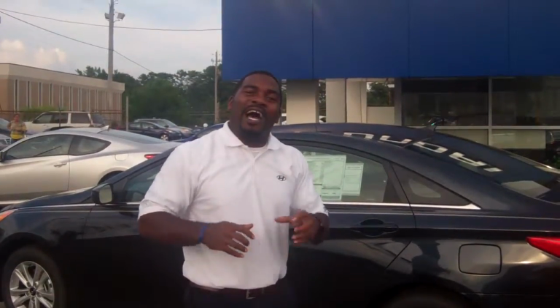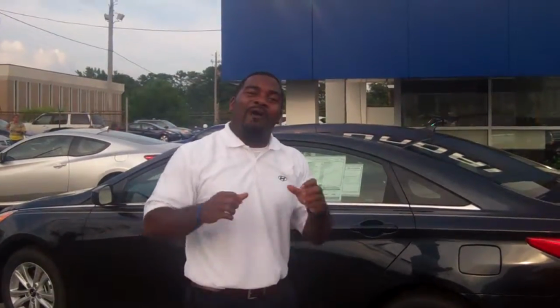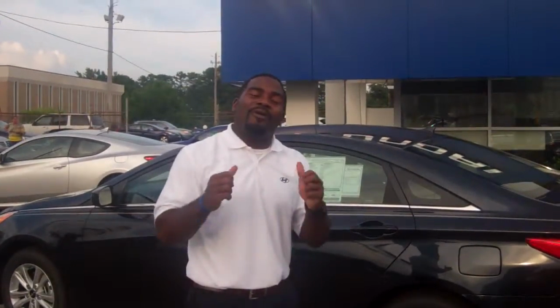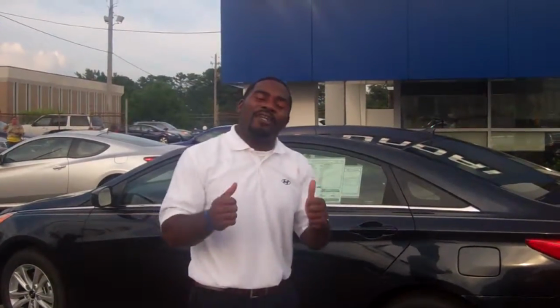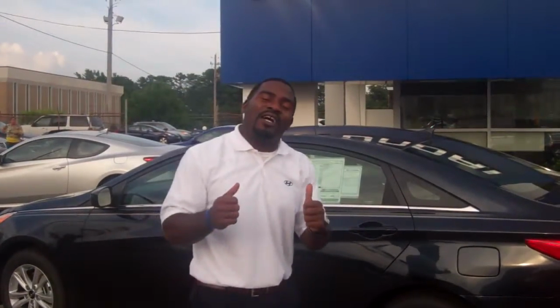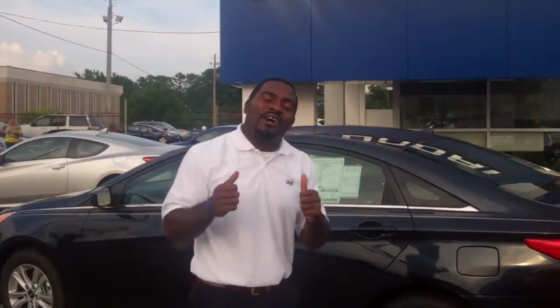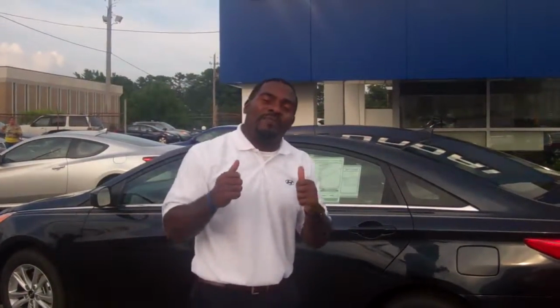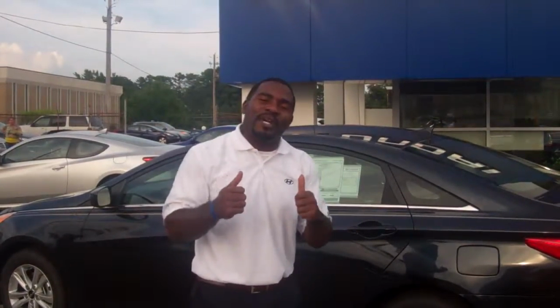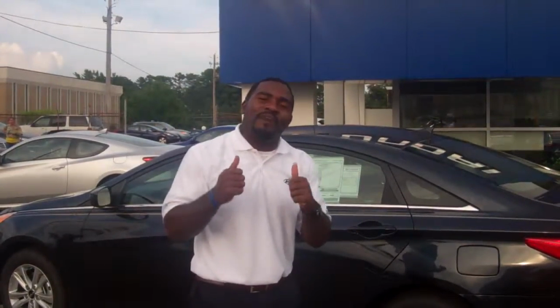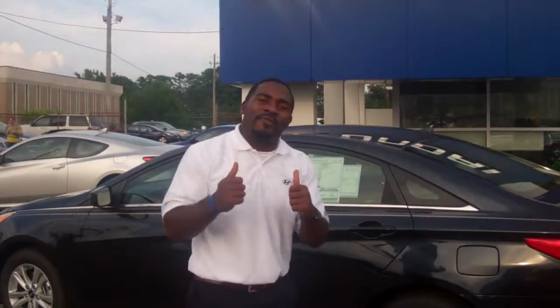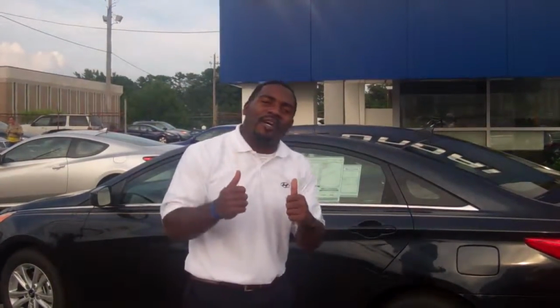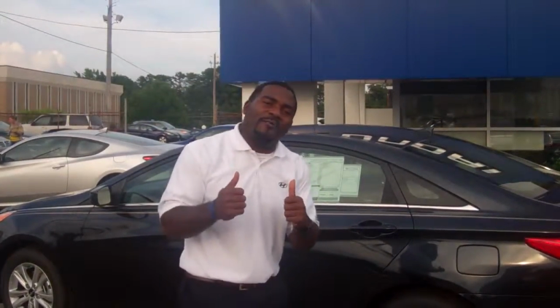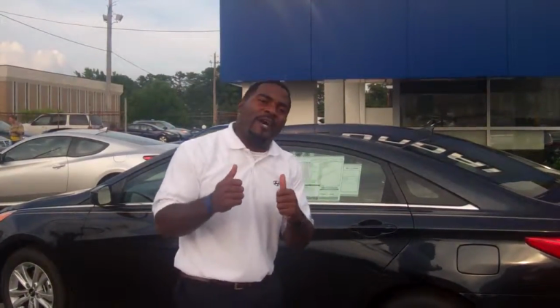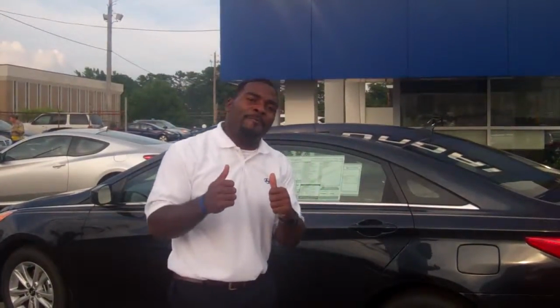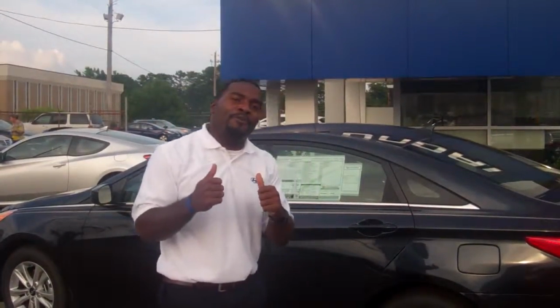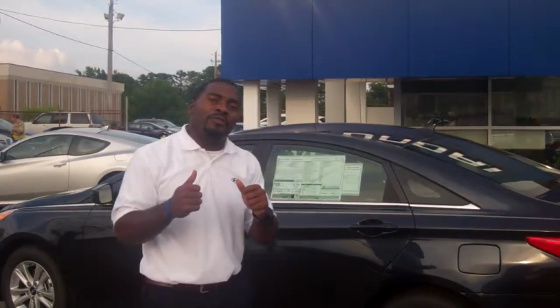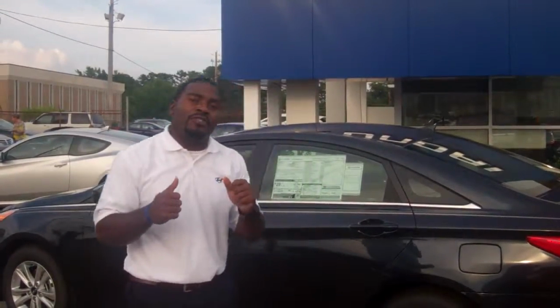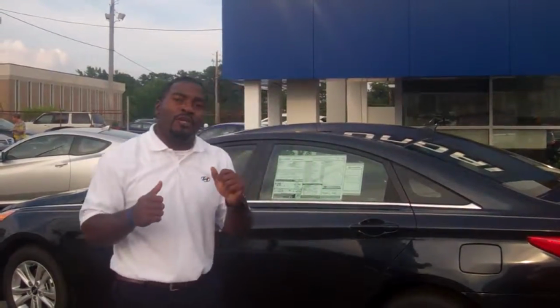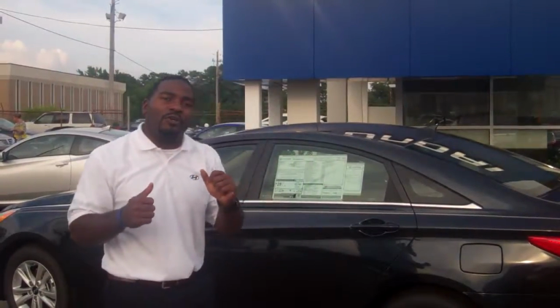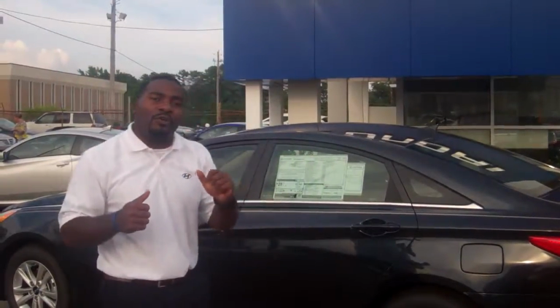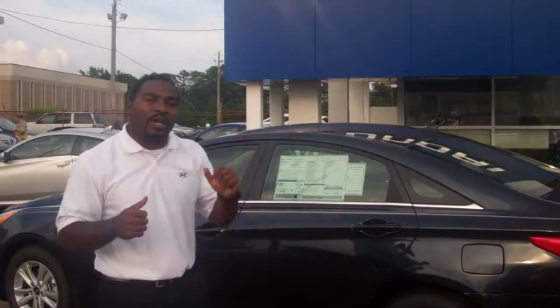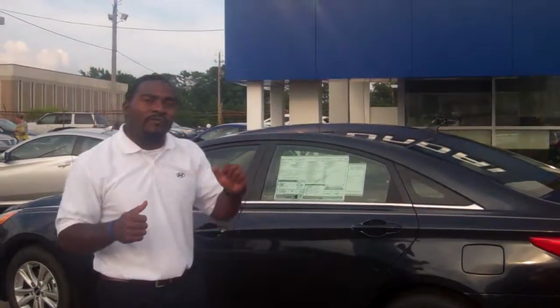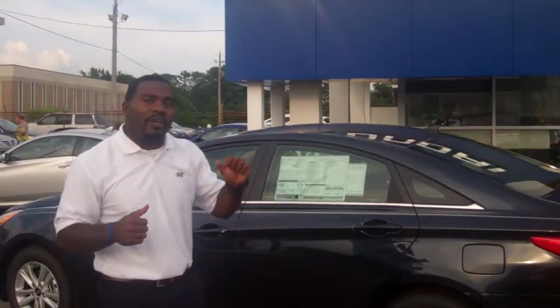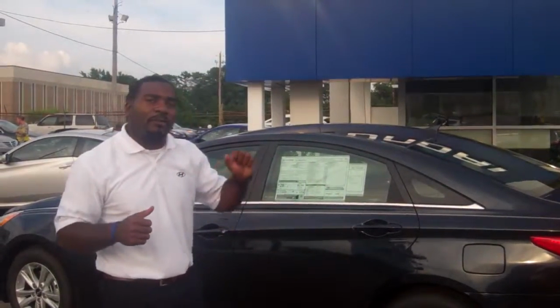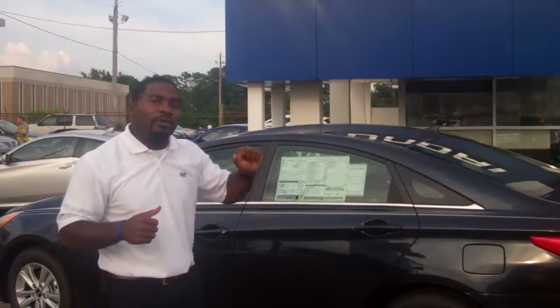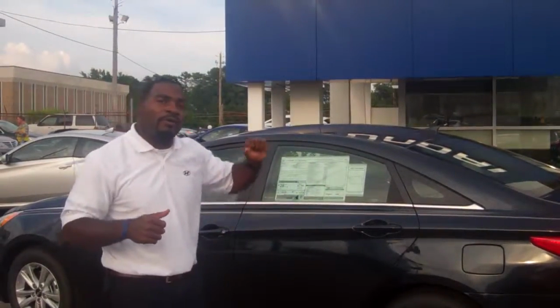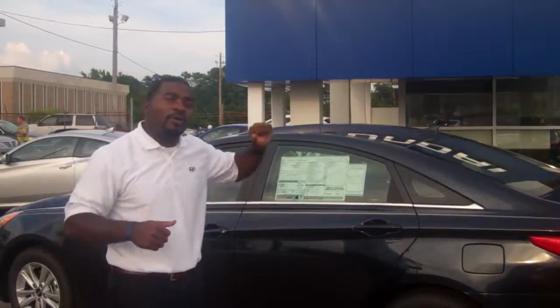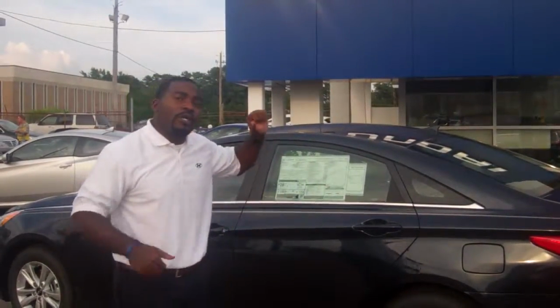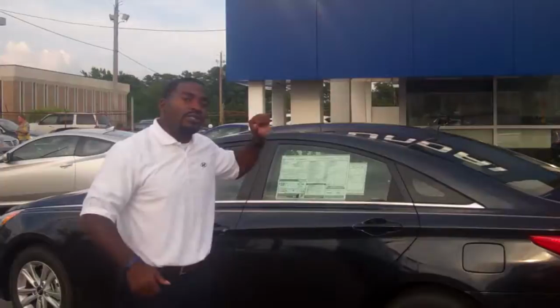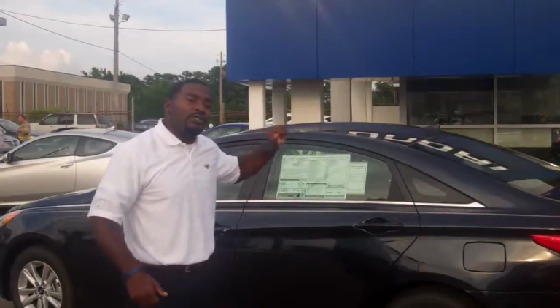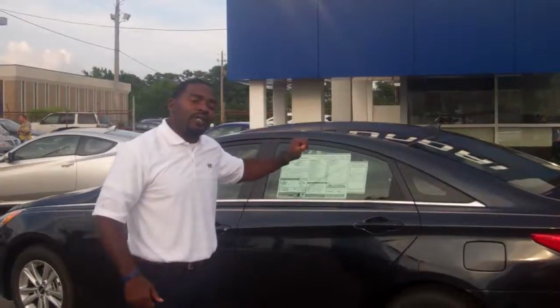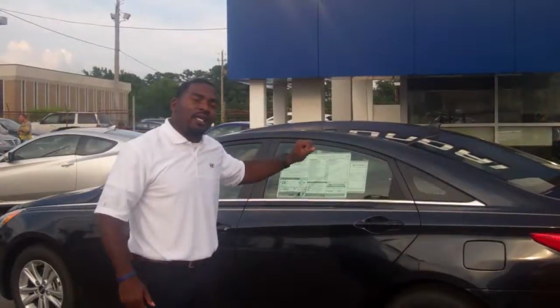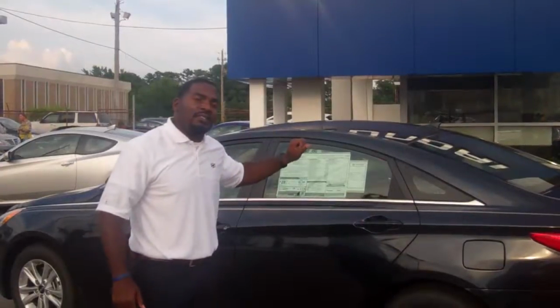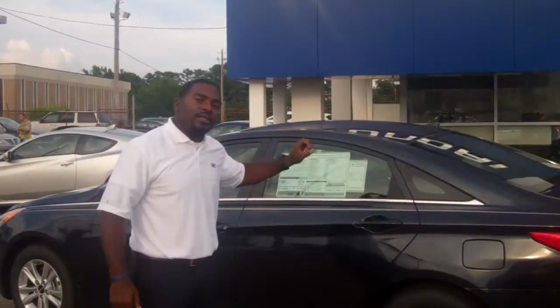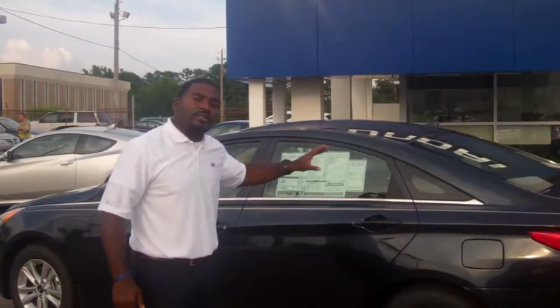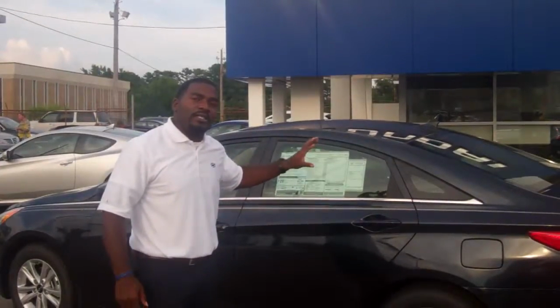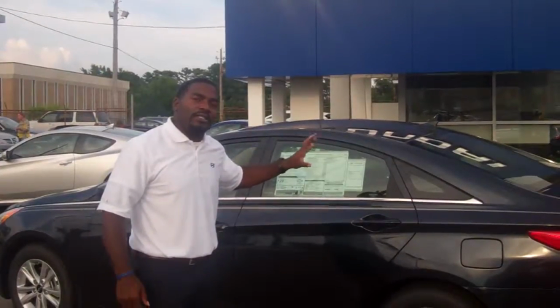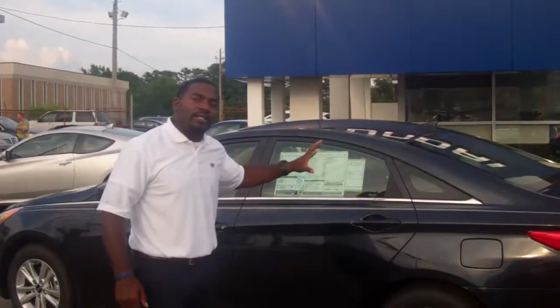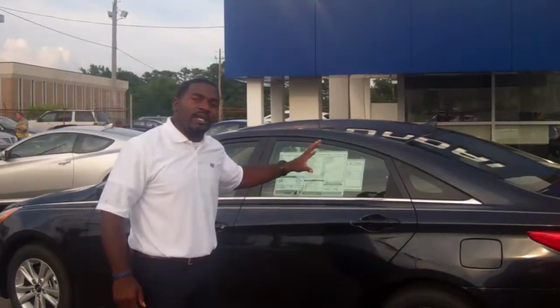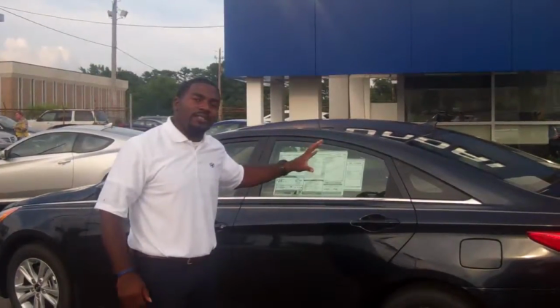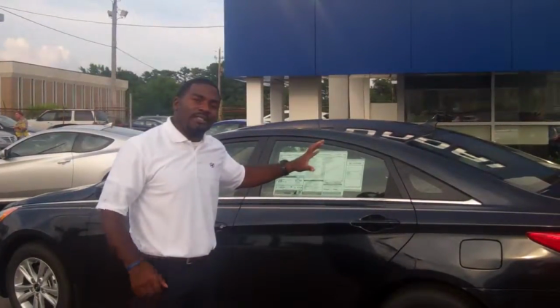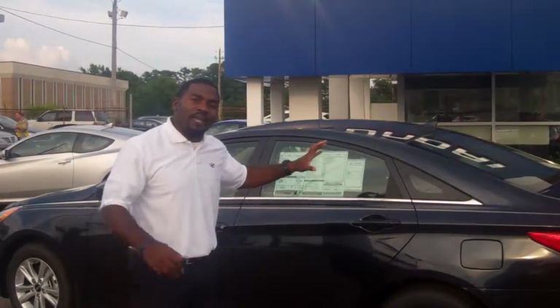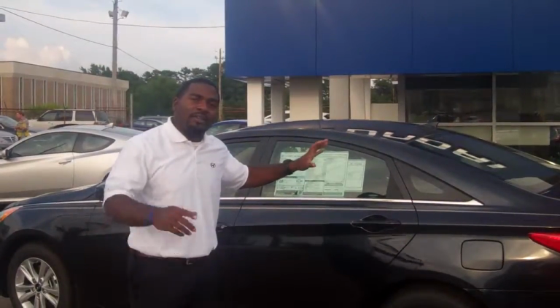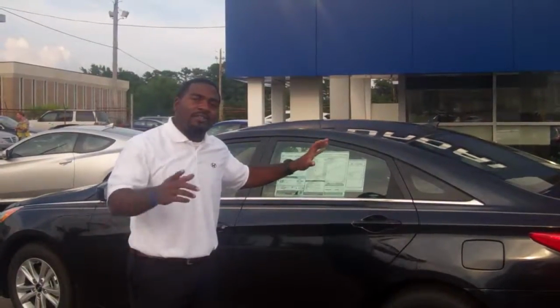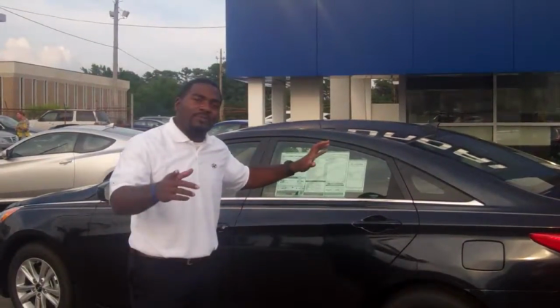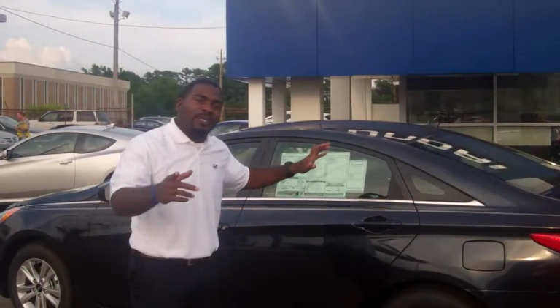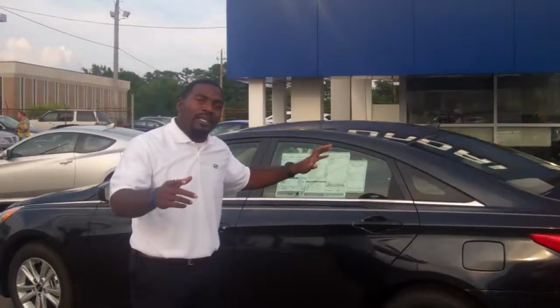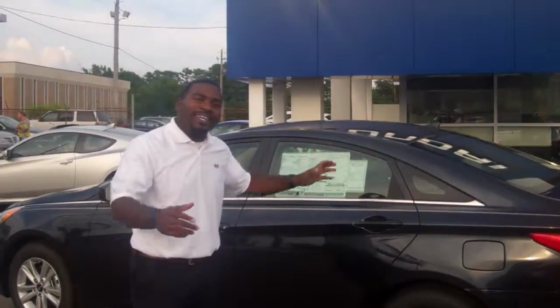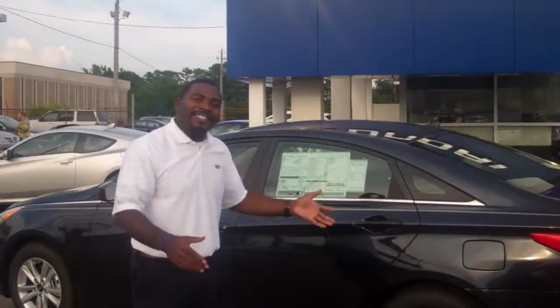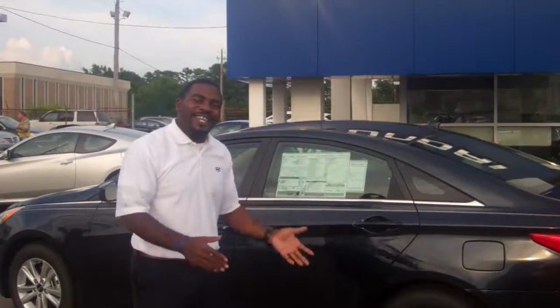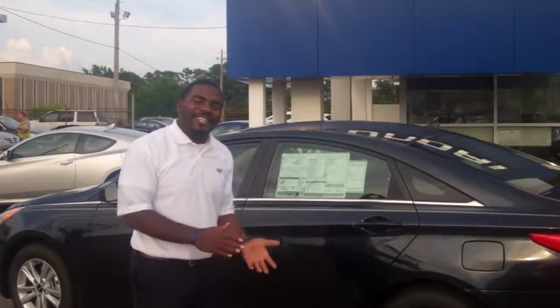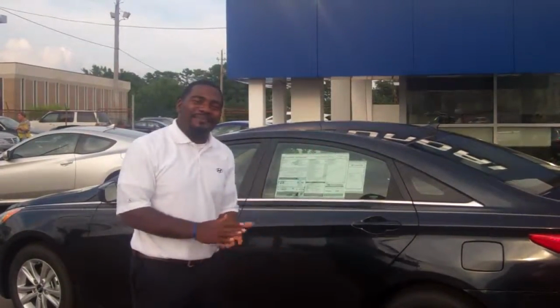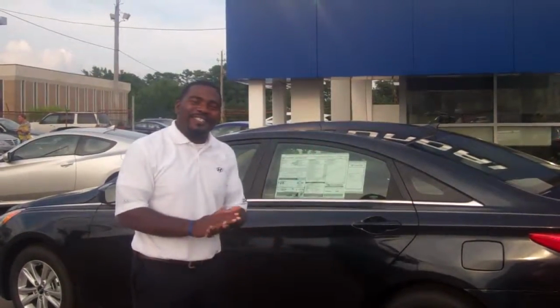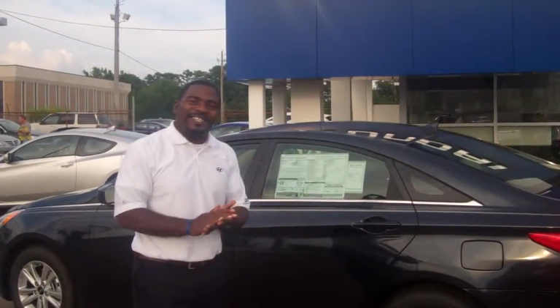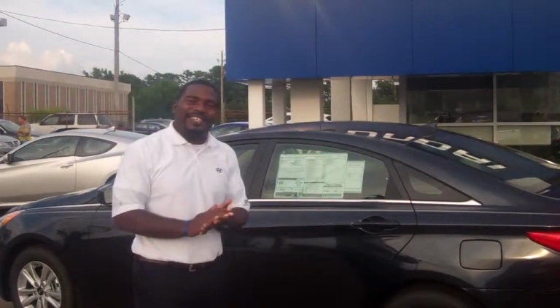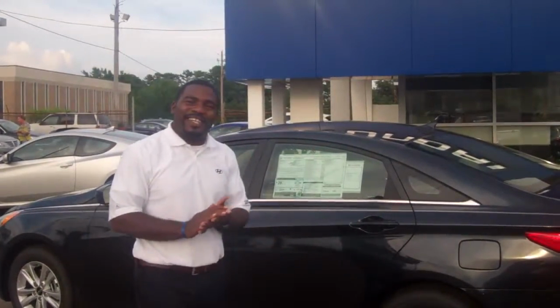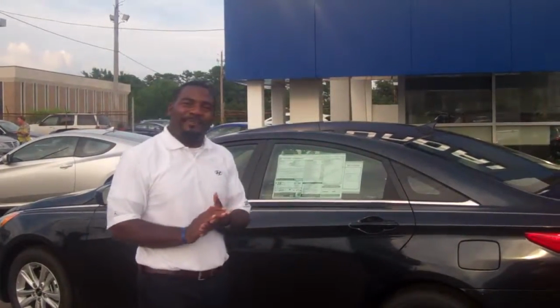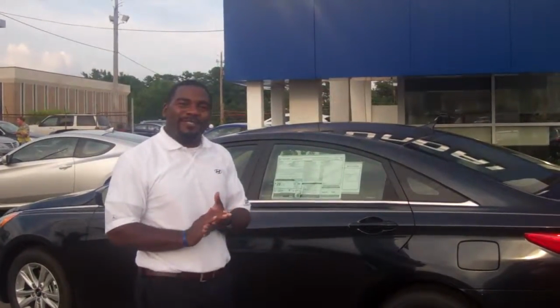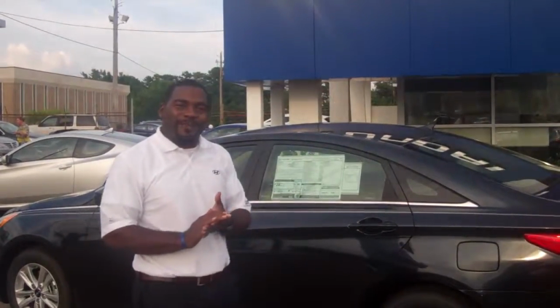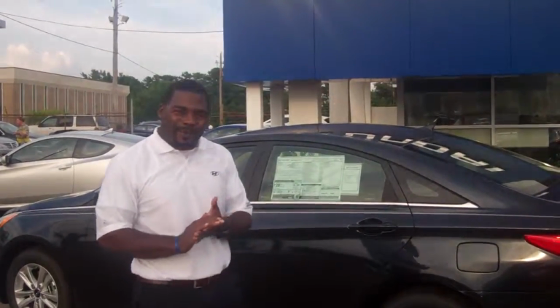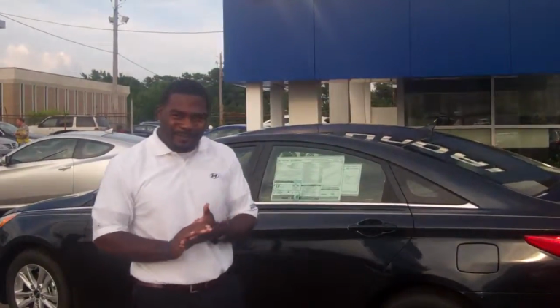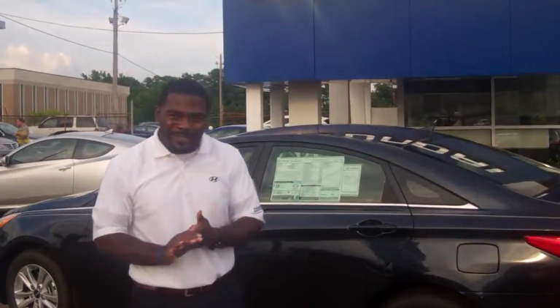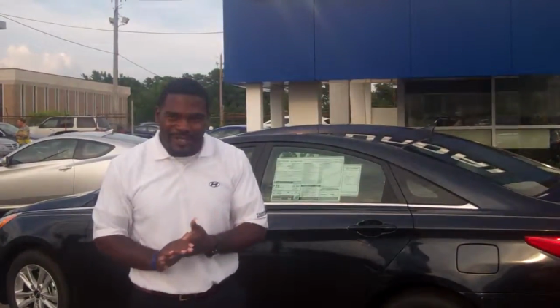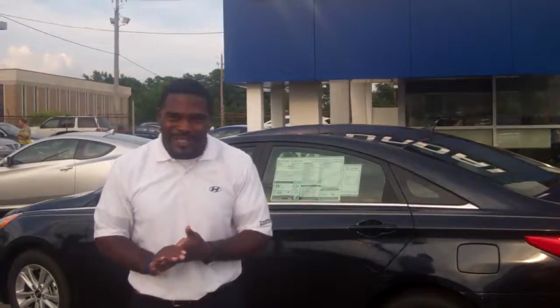I would love, love, love the opportunity to show you one of our very beautiful 2013 Sonatas and take it on a spin. Thank you, Ms. Tina, and I'll be speaking with you soon.